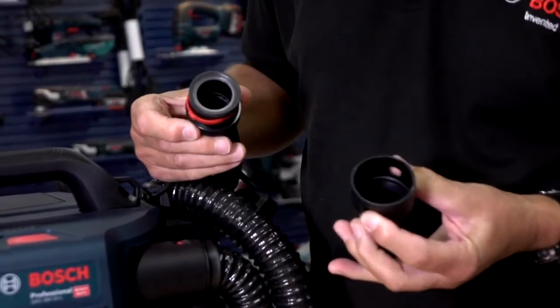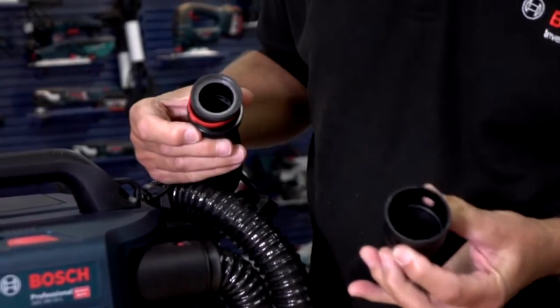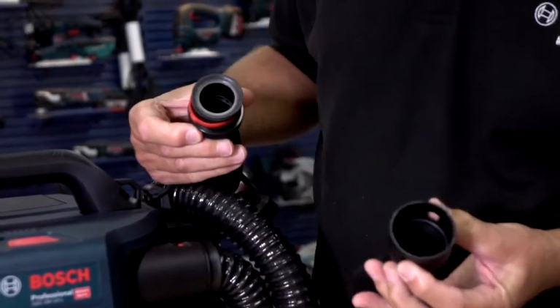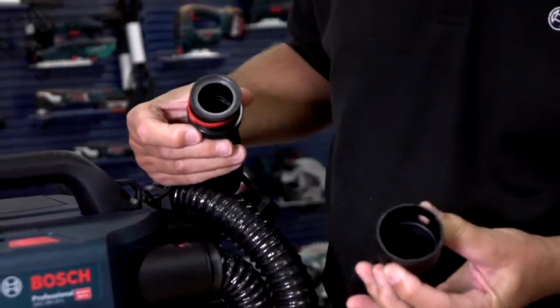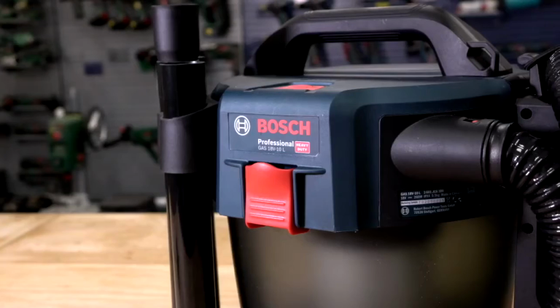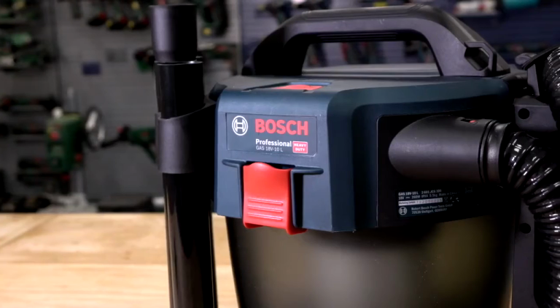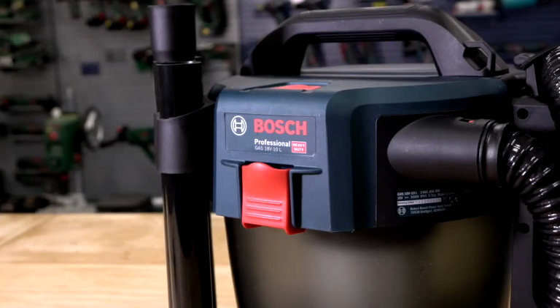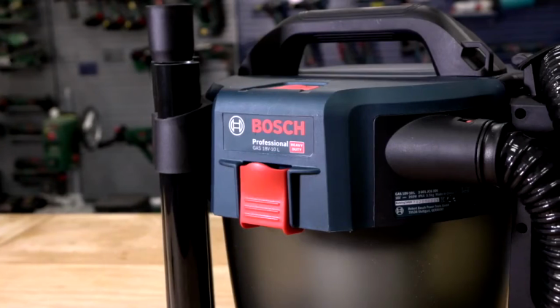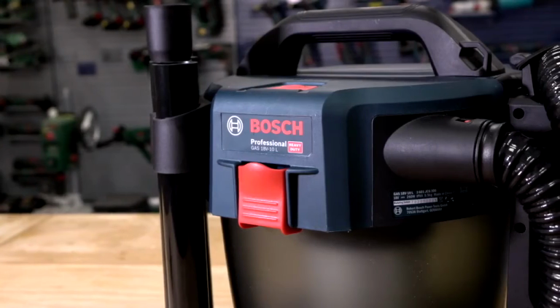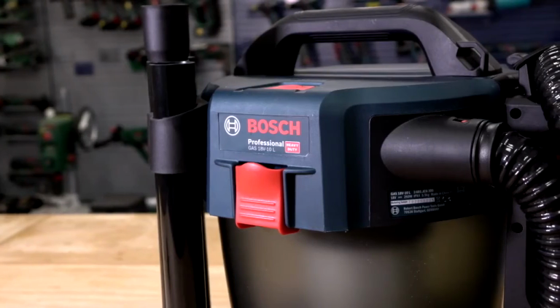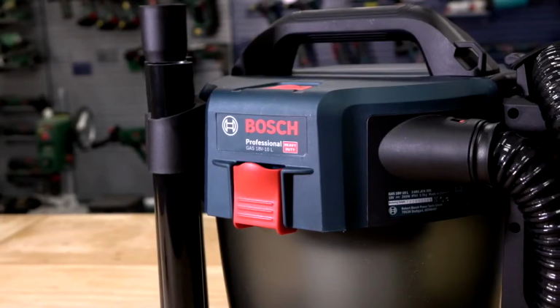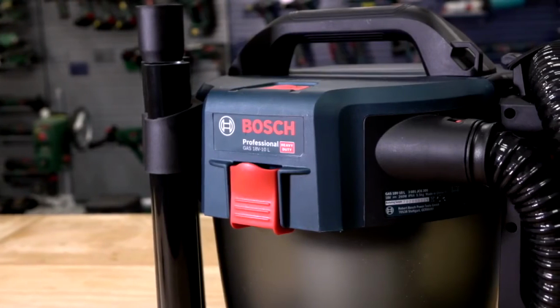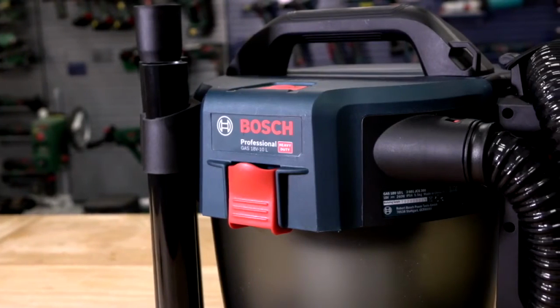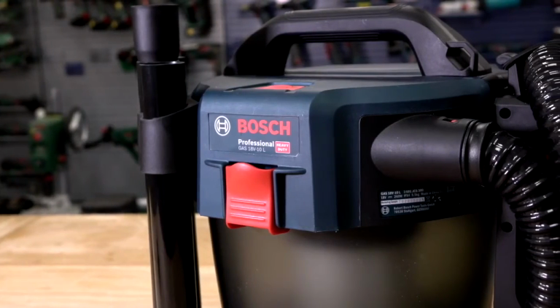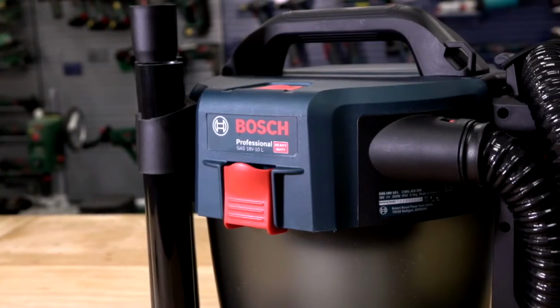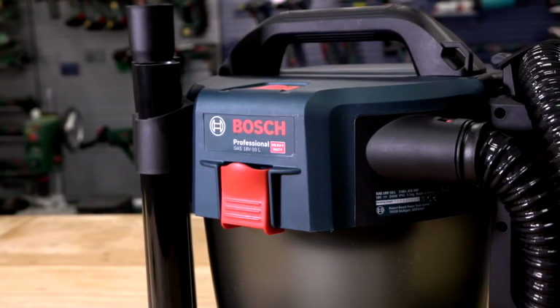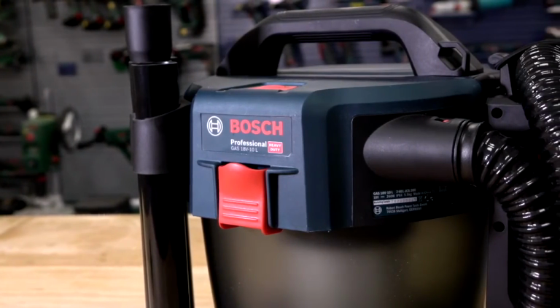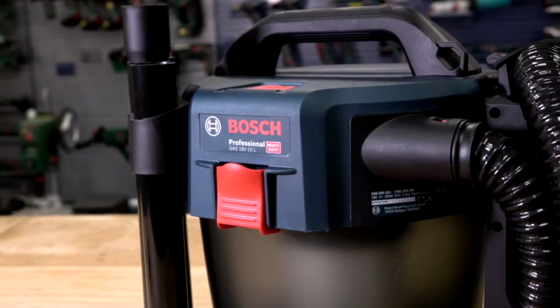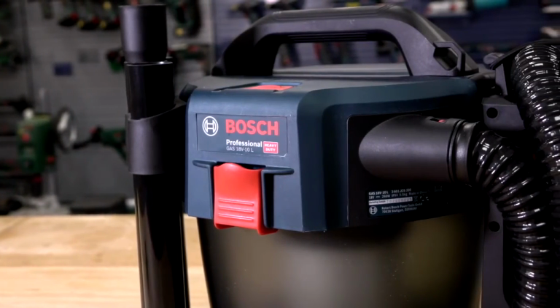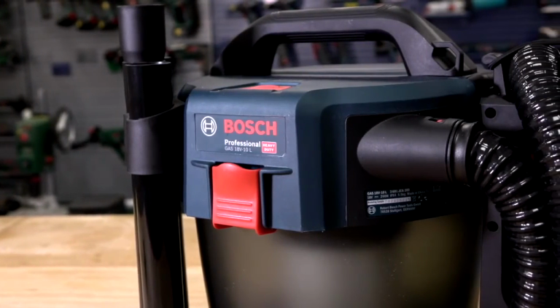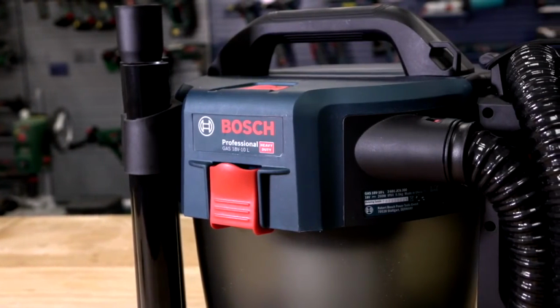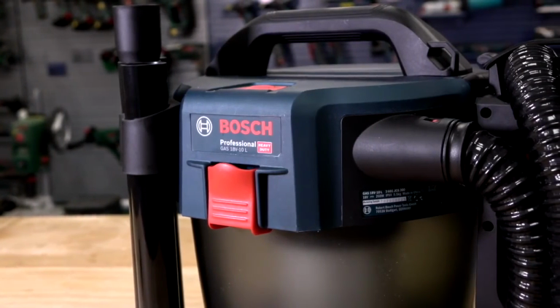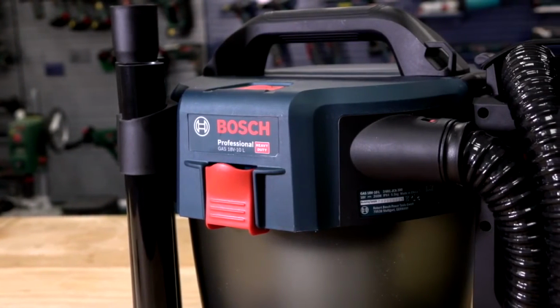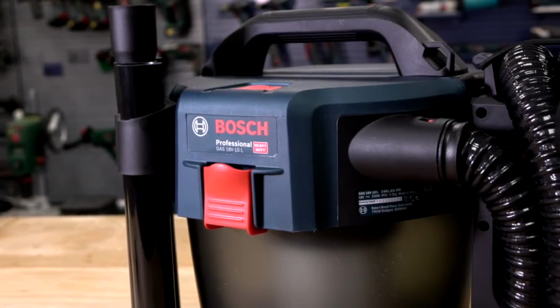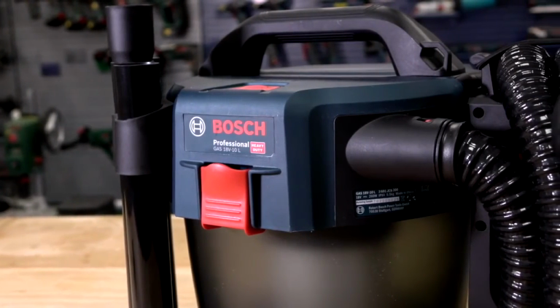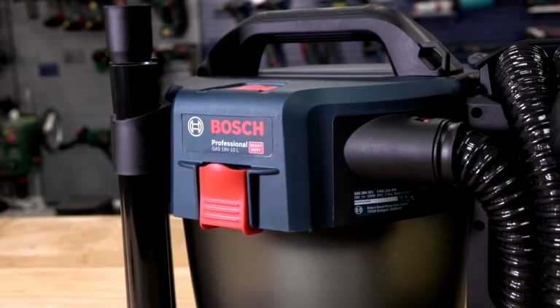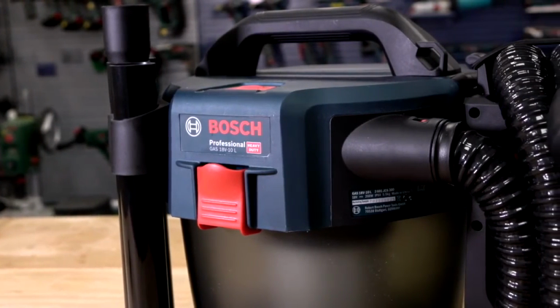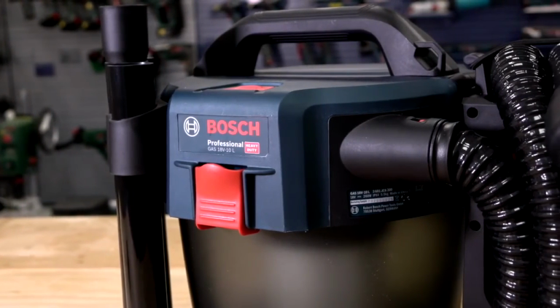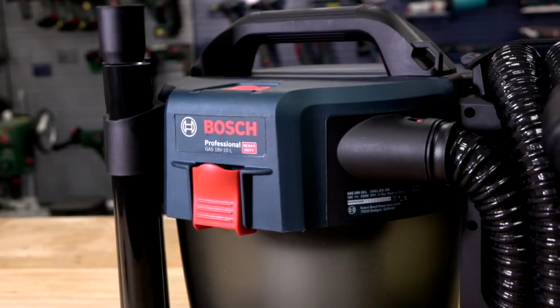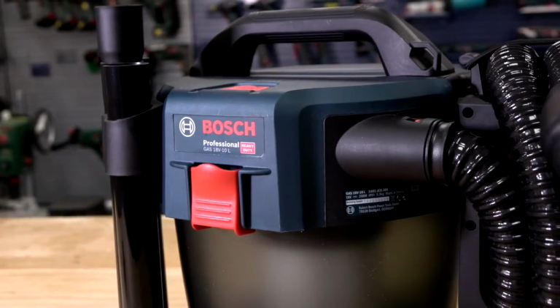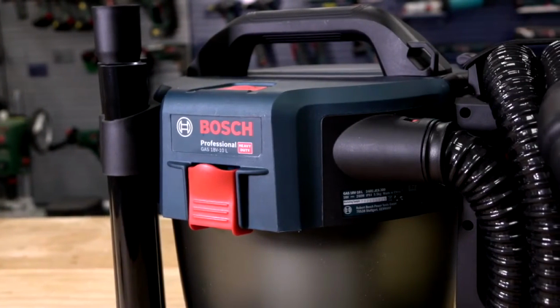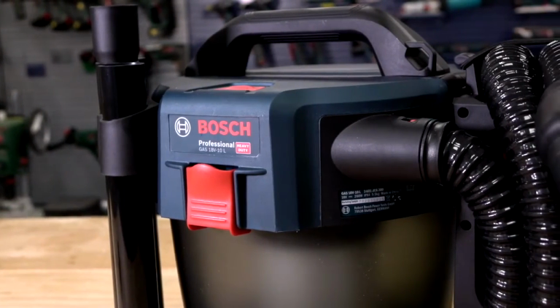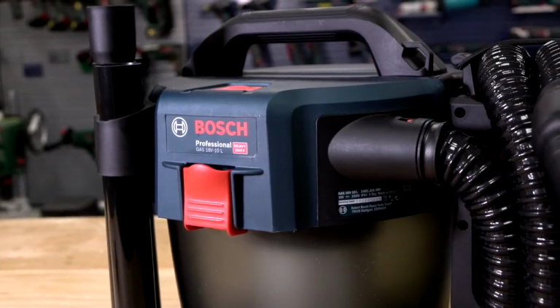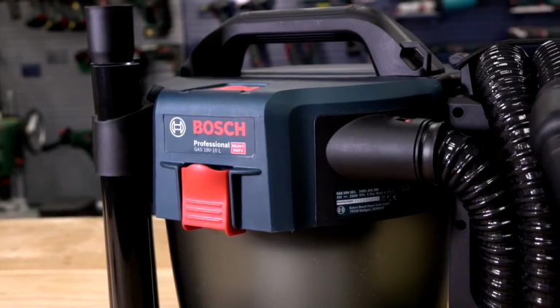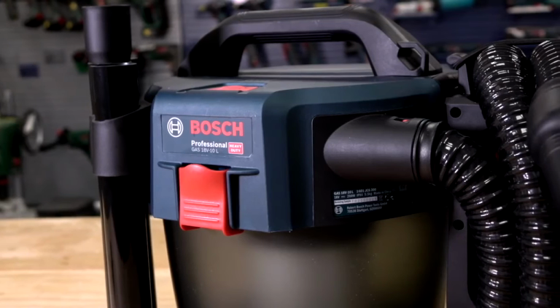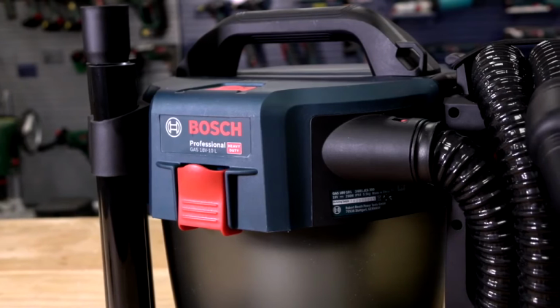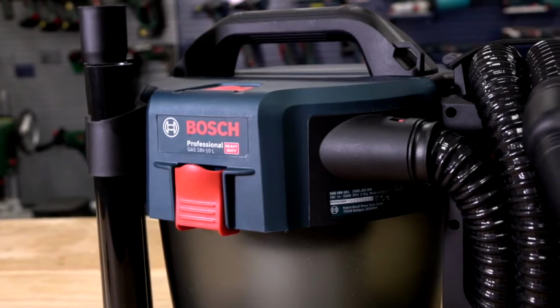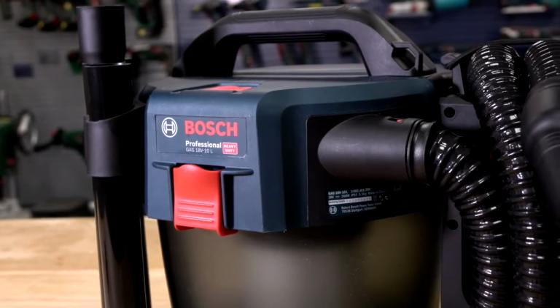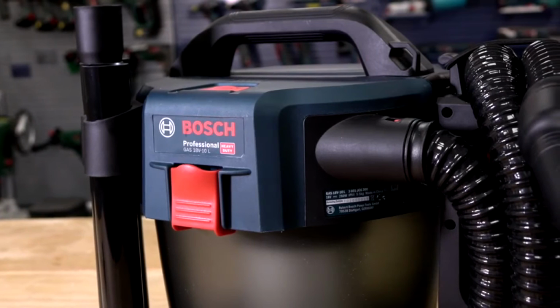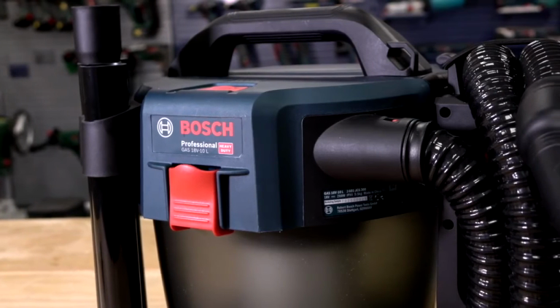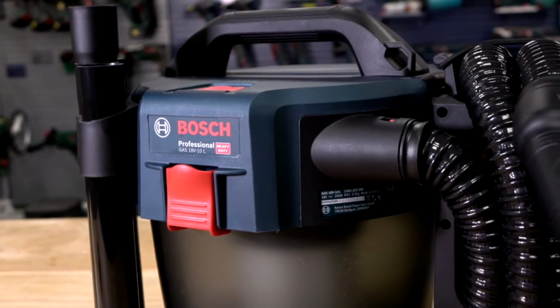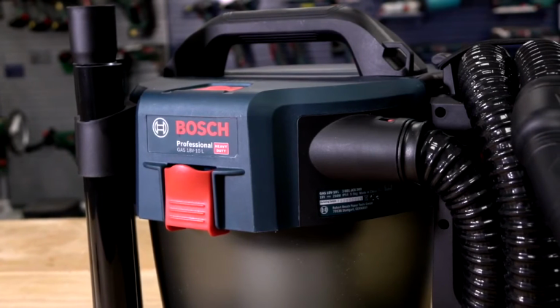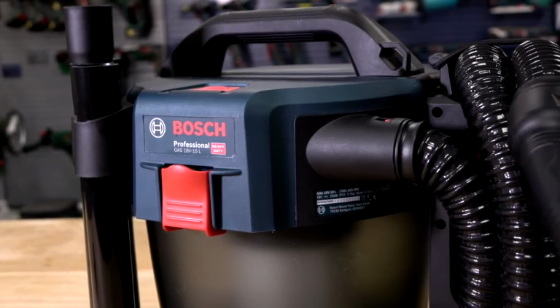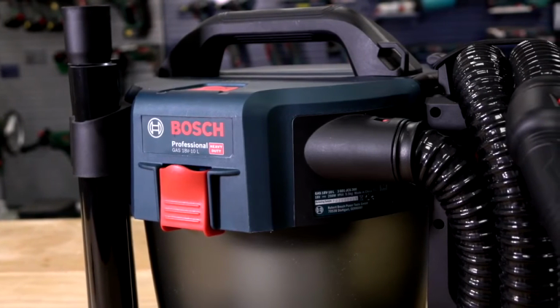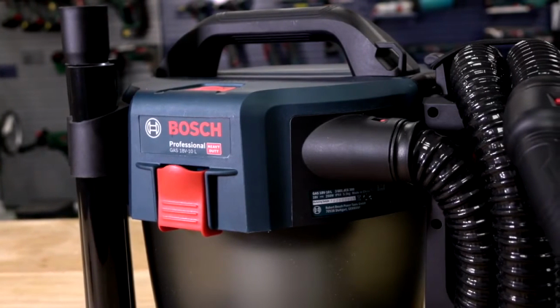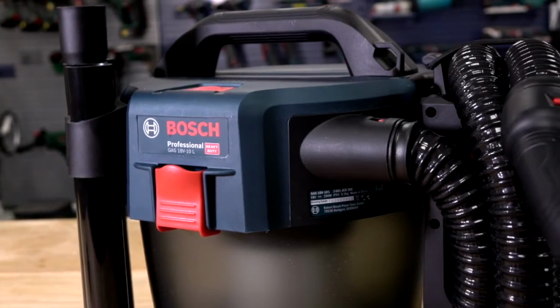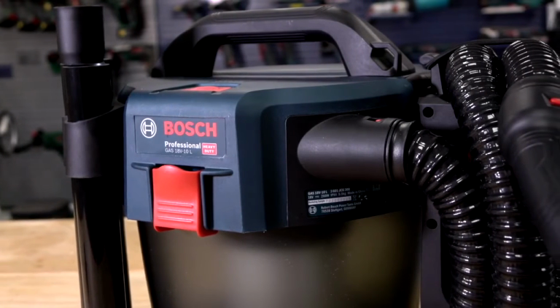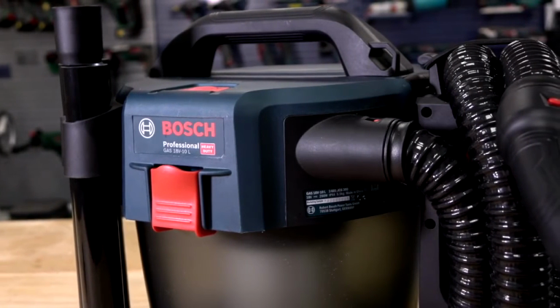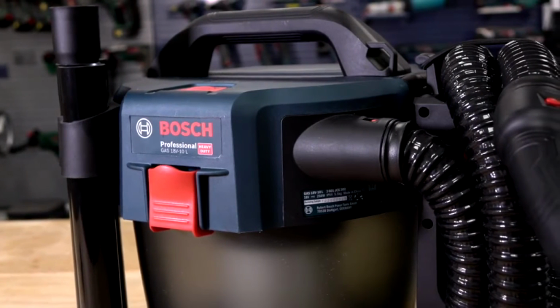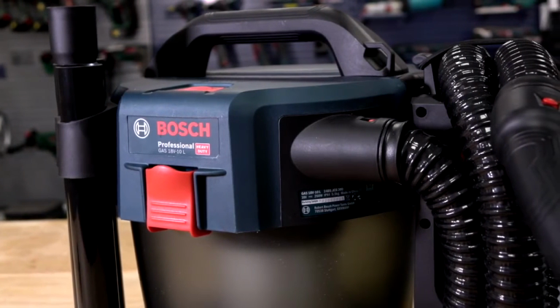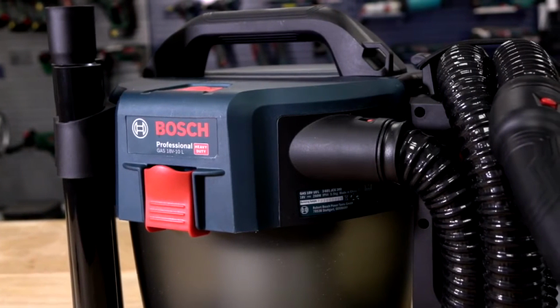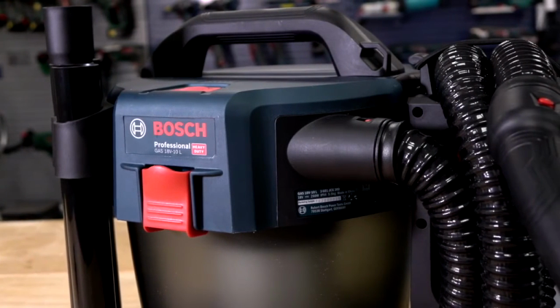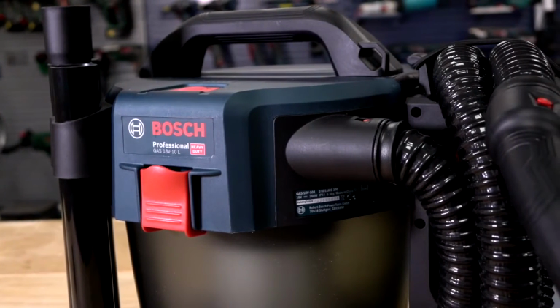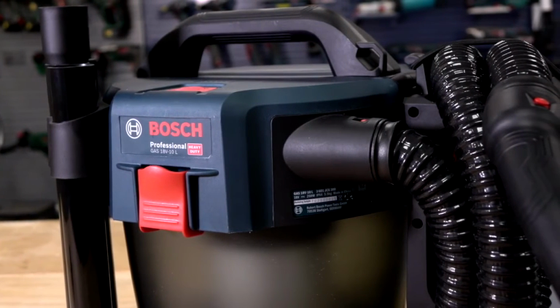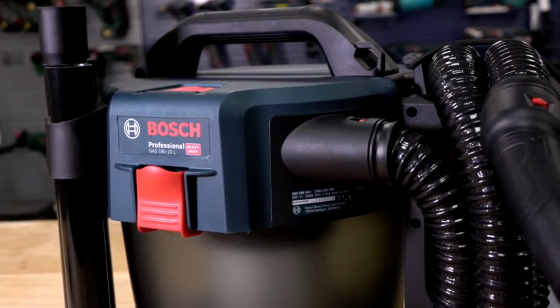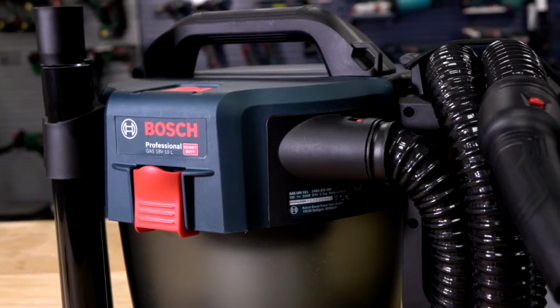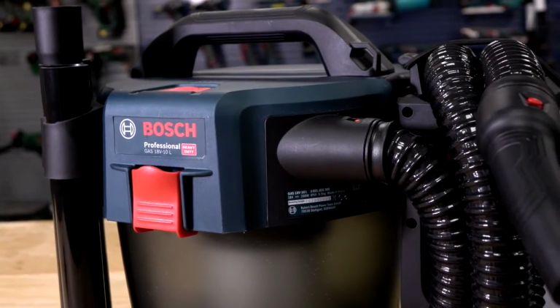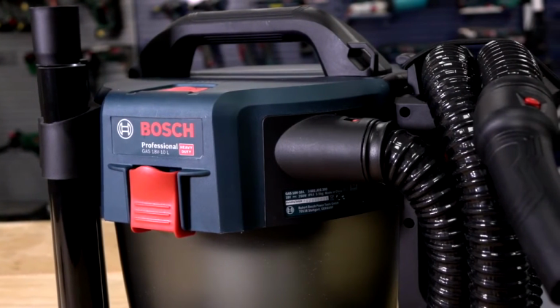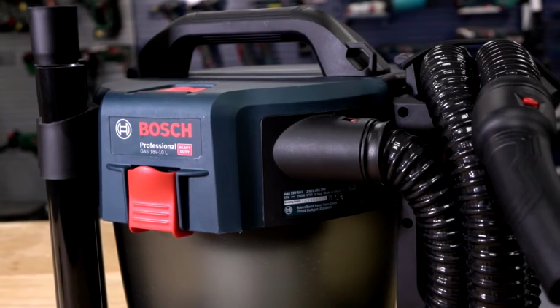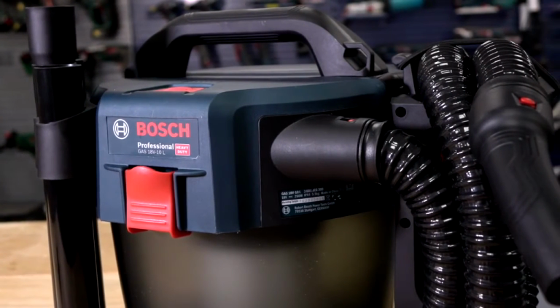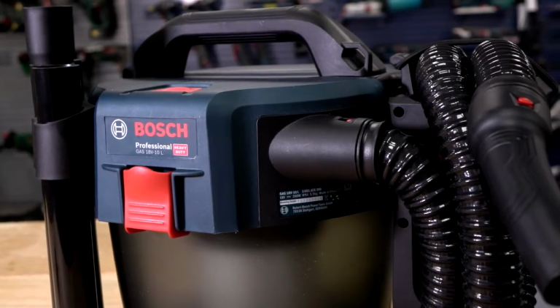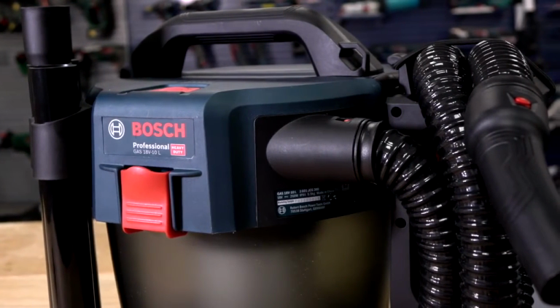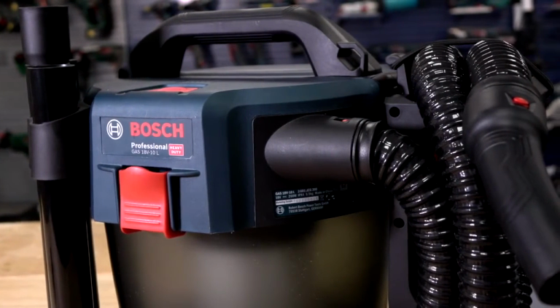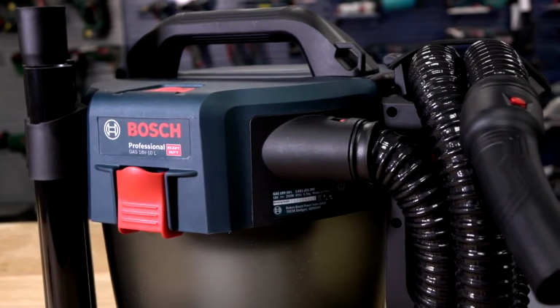So that's the all new GS18V-10L L-Class Cordless Vacuum Cleaner from Bosch.